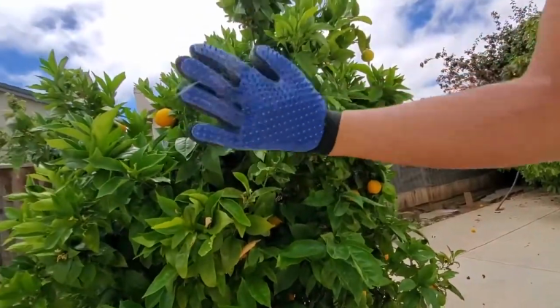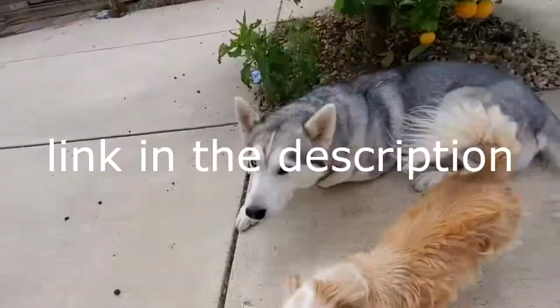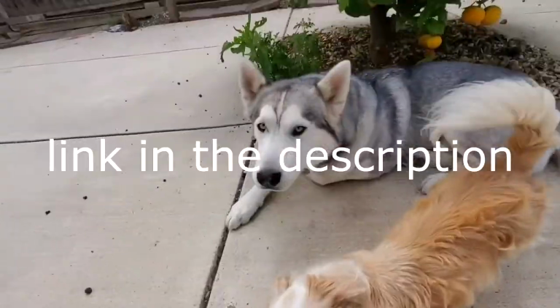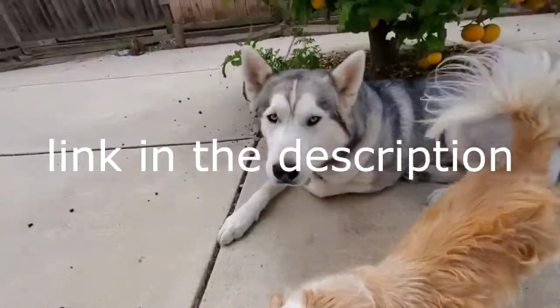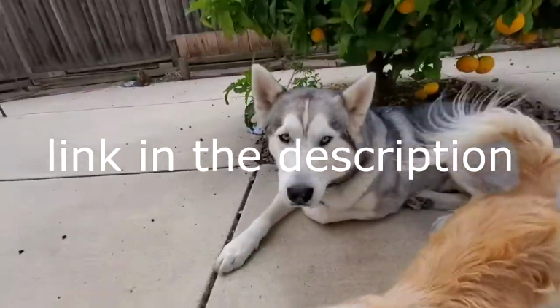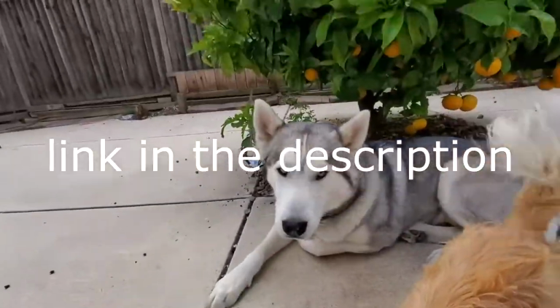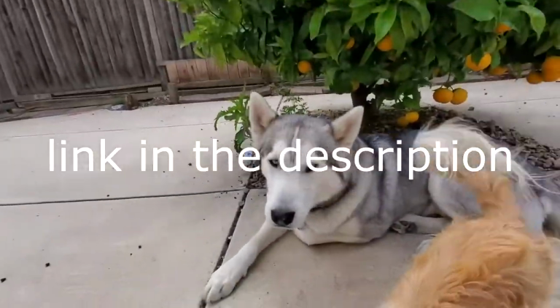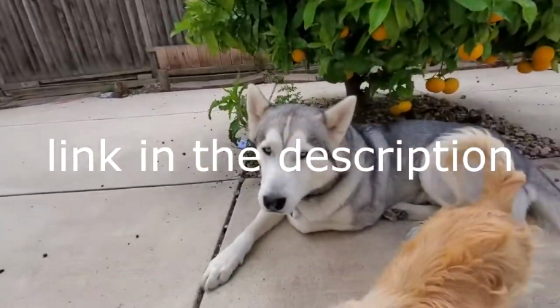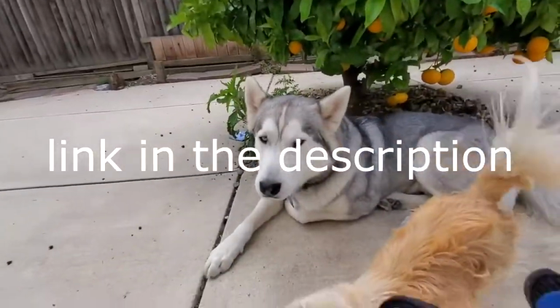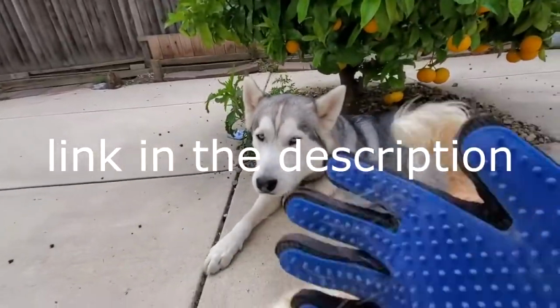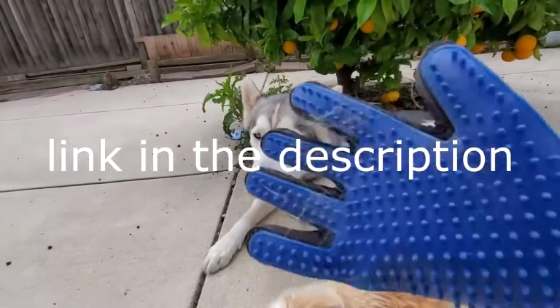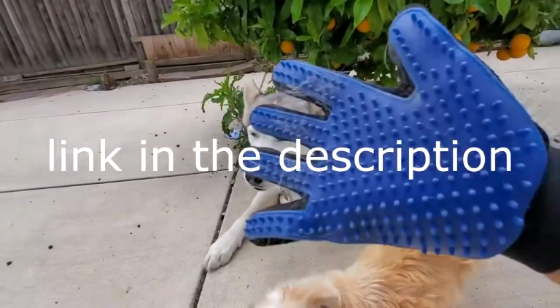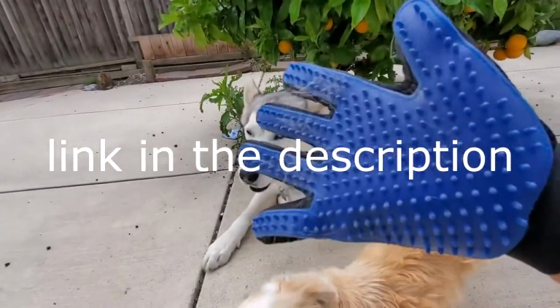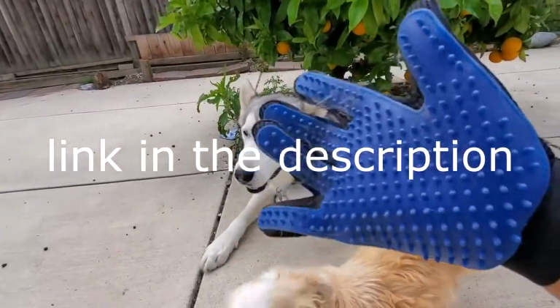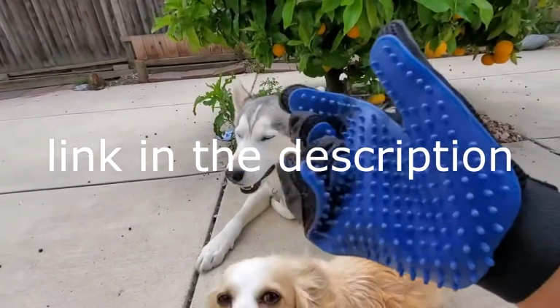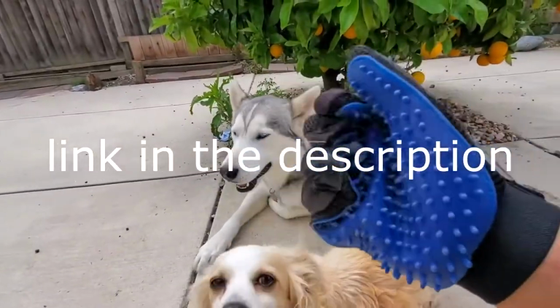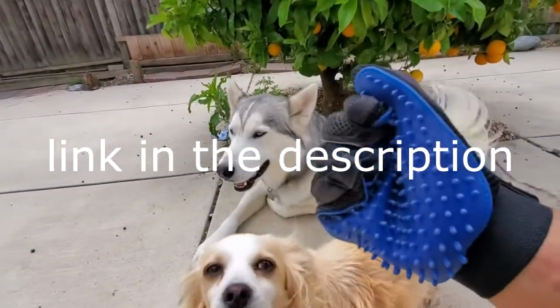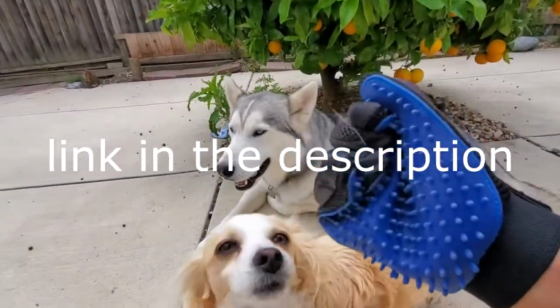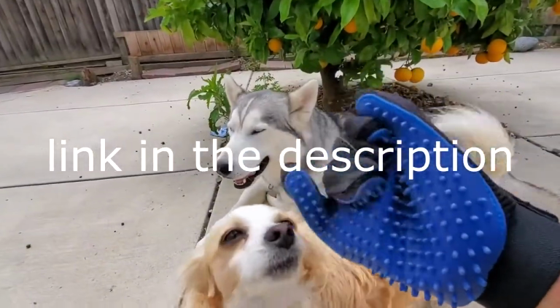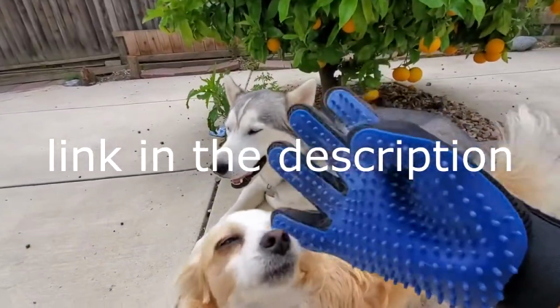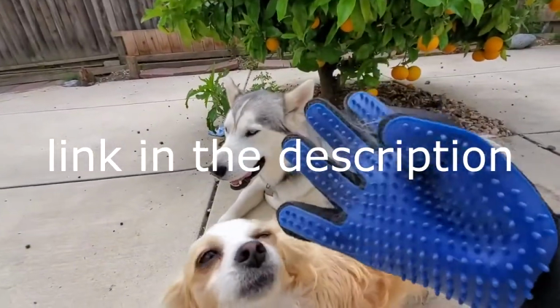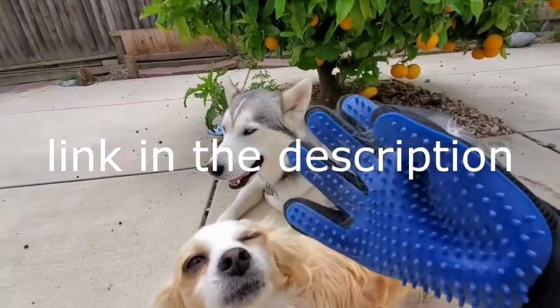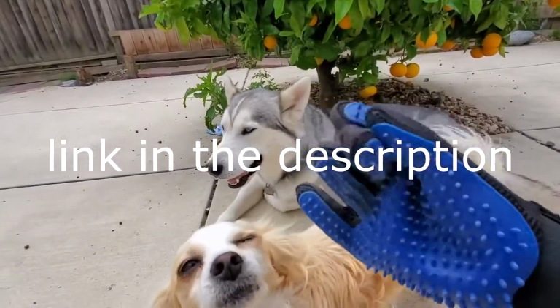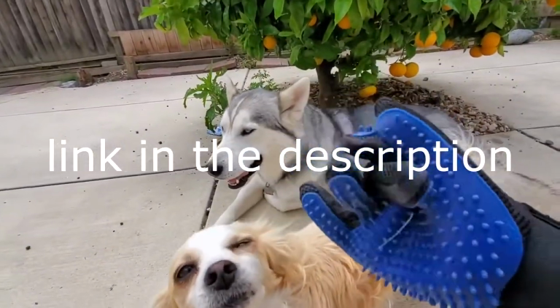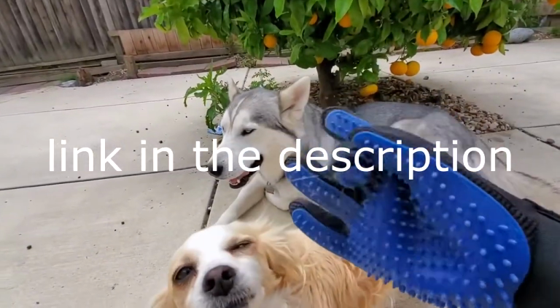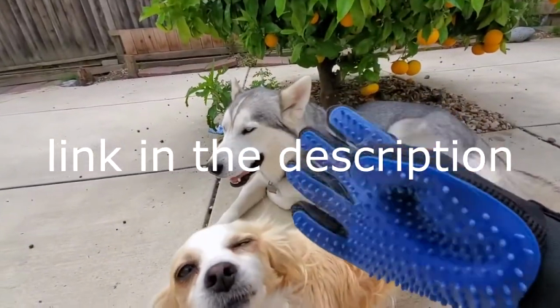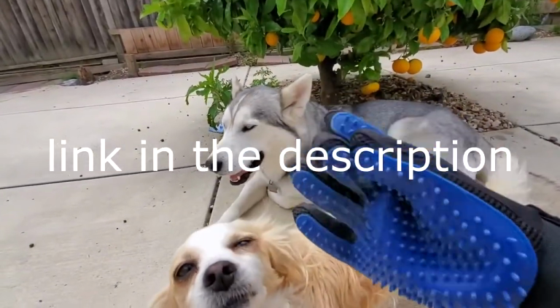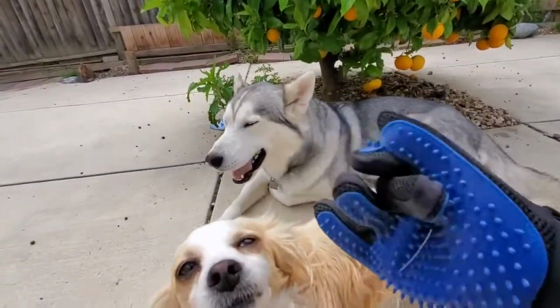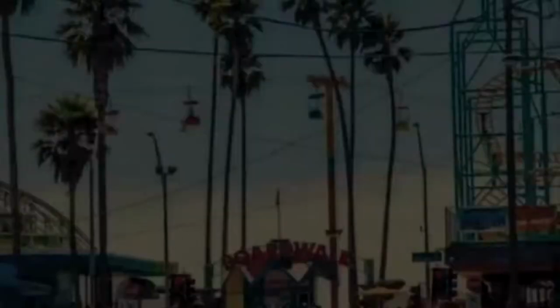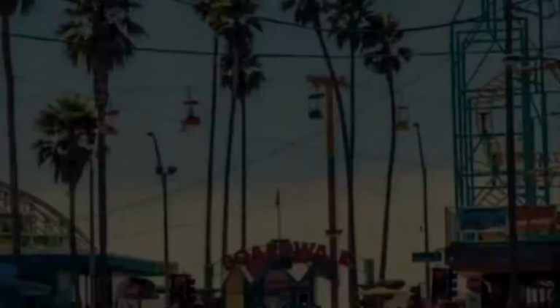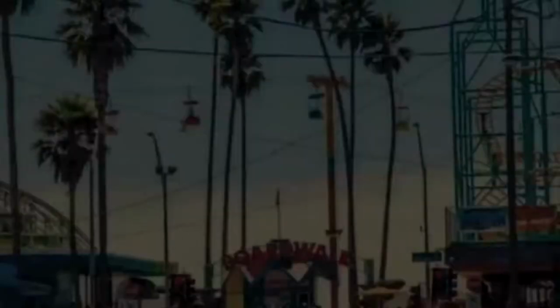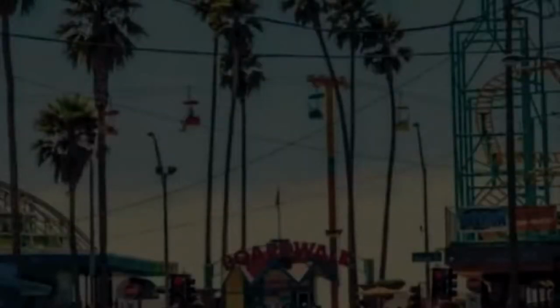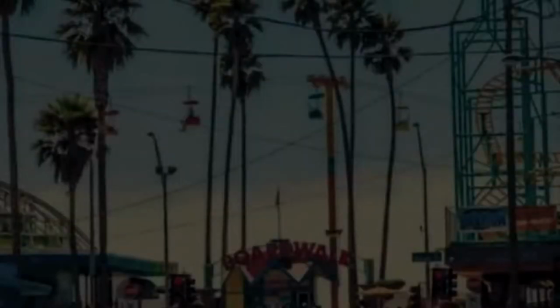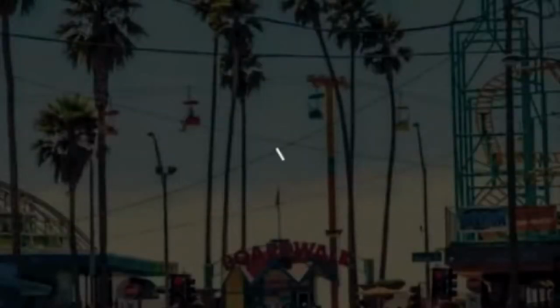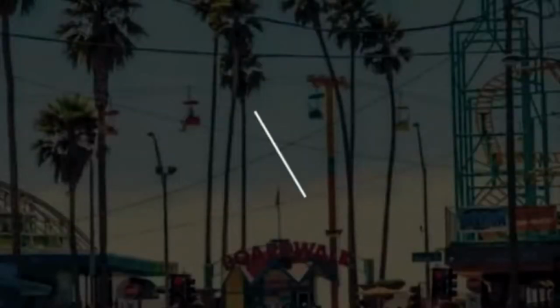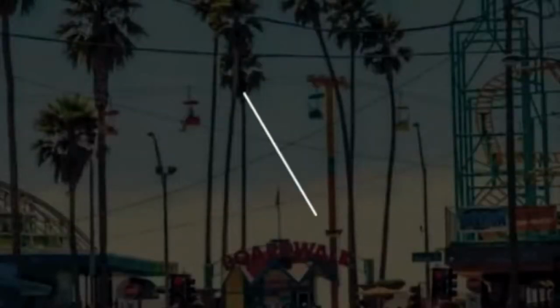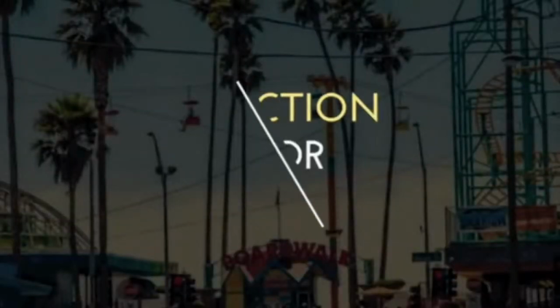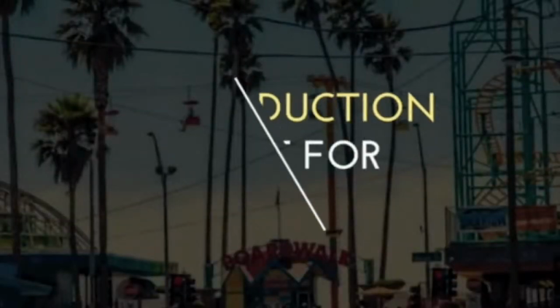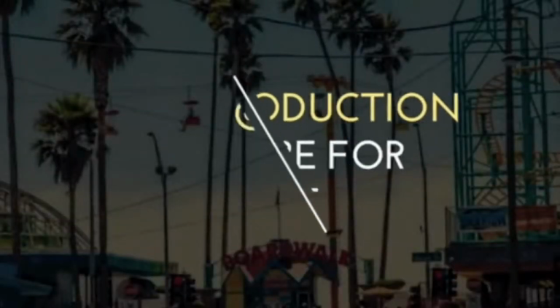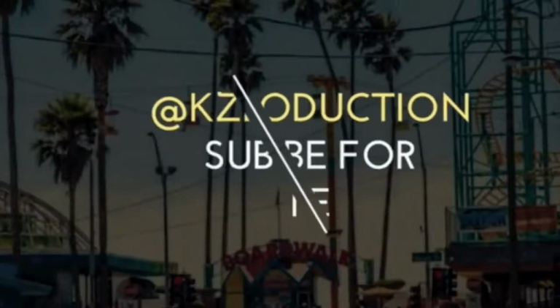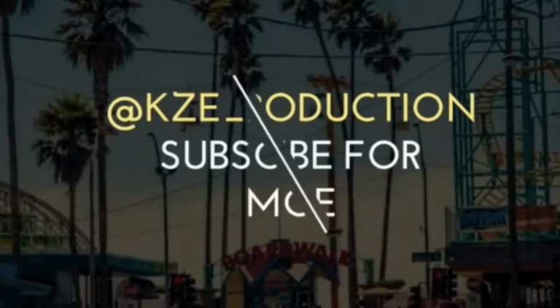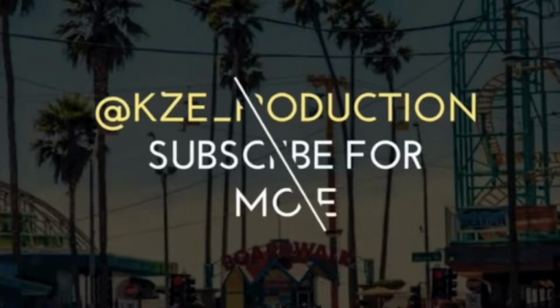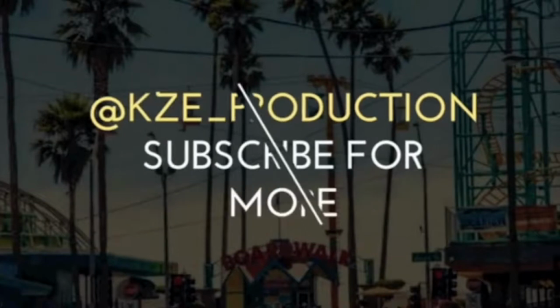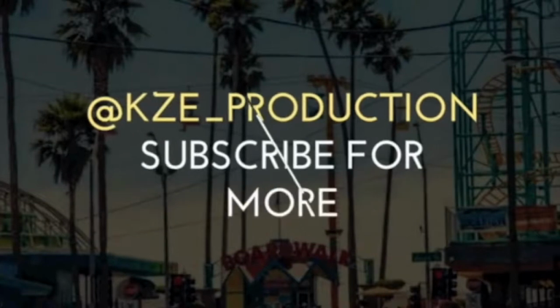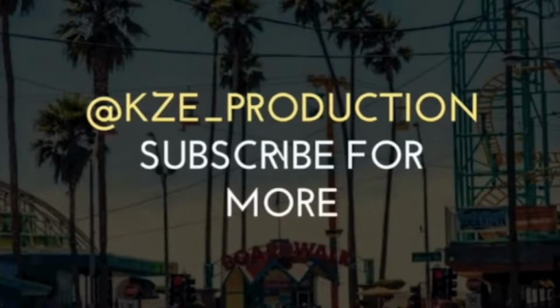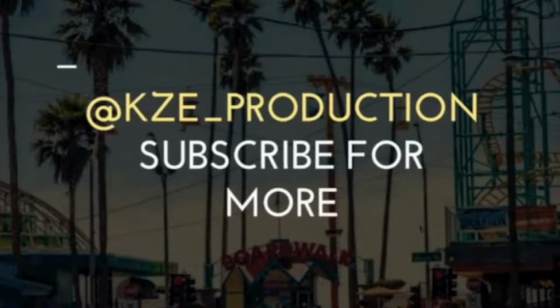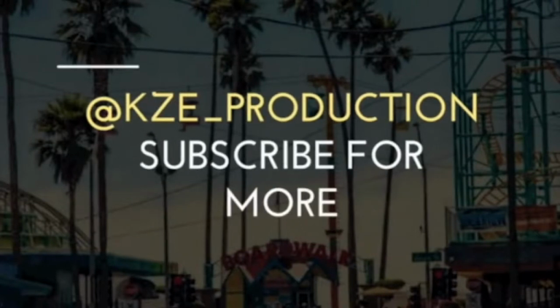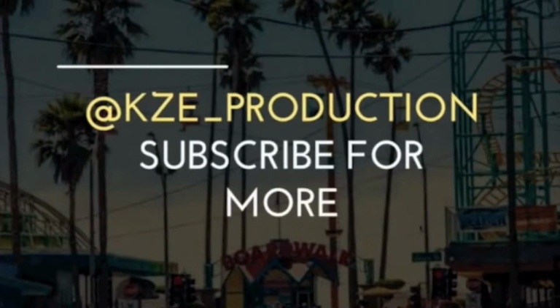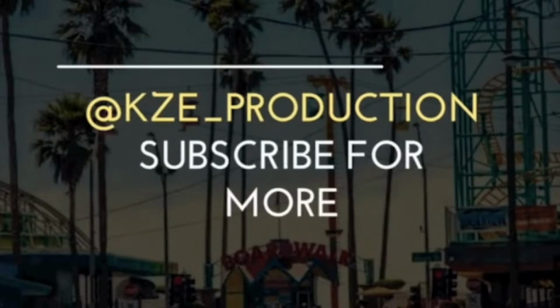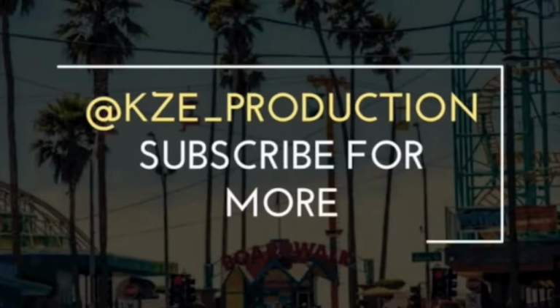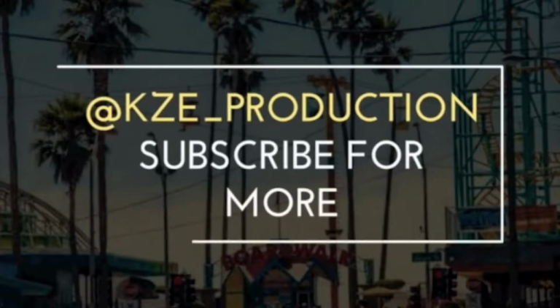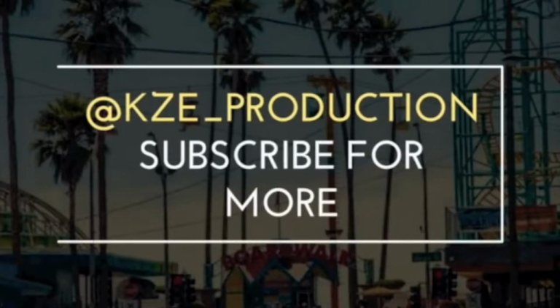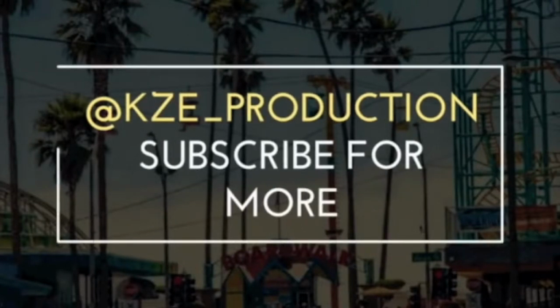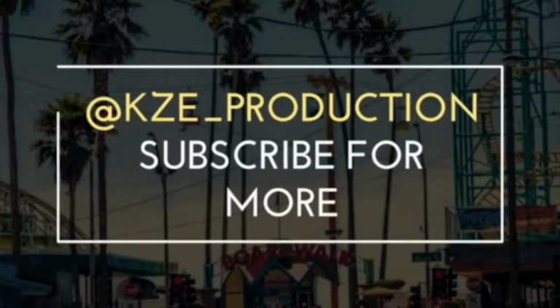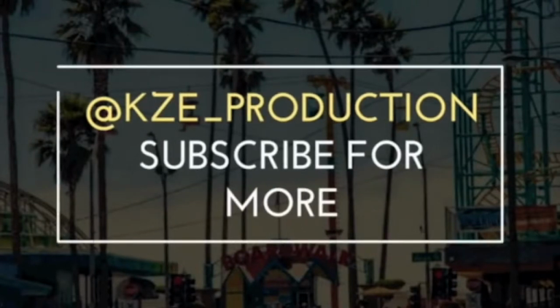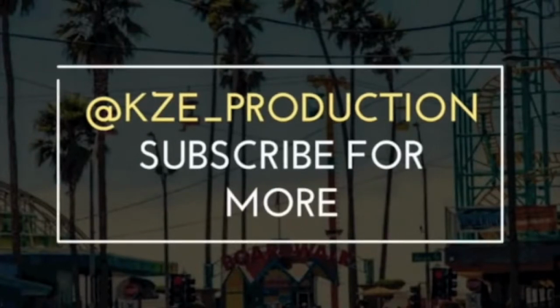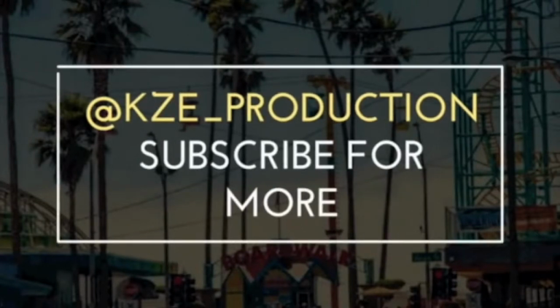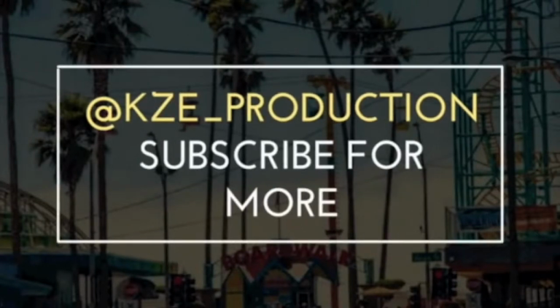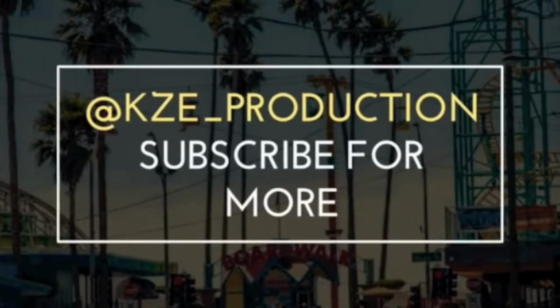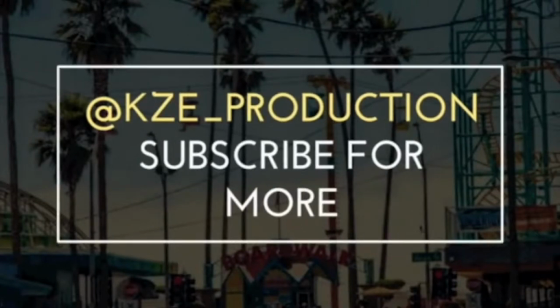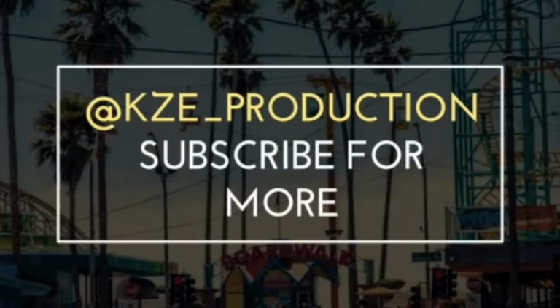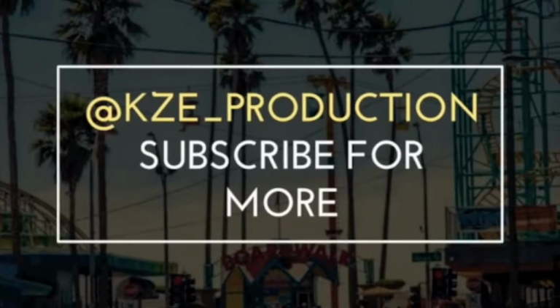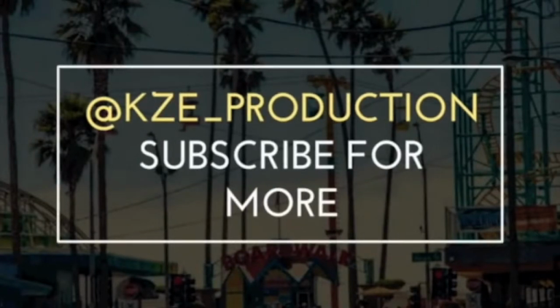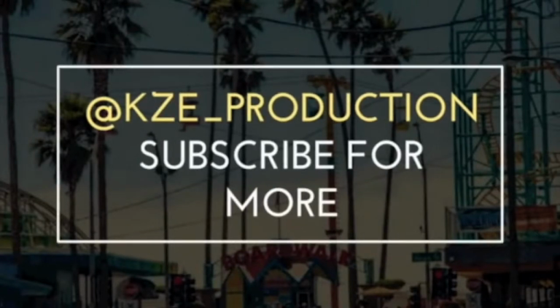Huge shout out to Delomo for sponsoring this video. Feel free to follow me on Instagram and on Snapchat at kz_underscore_production.